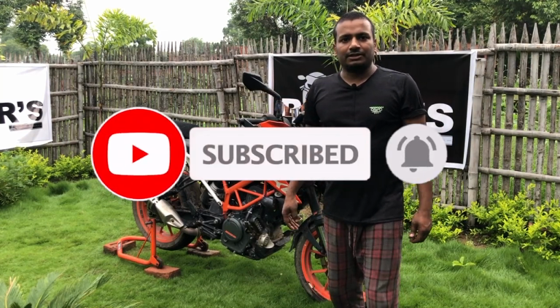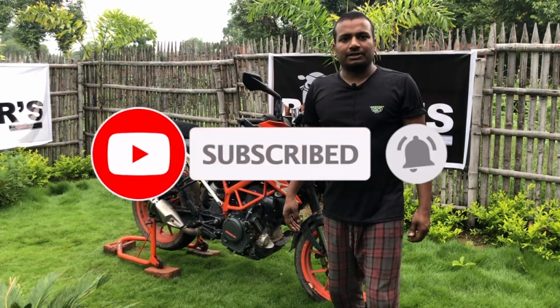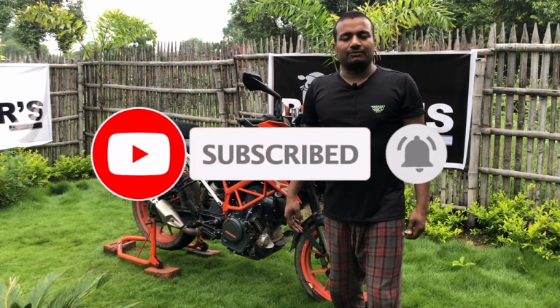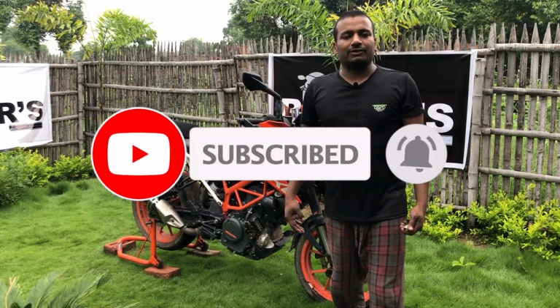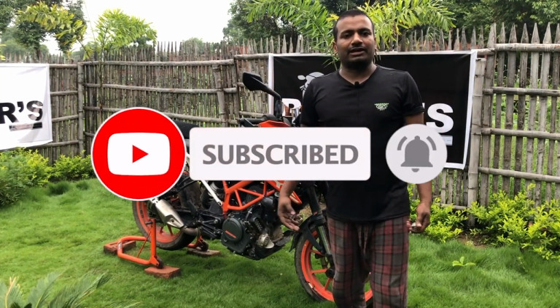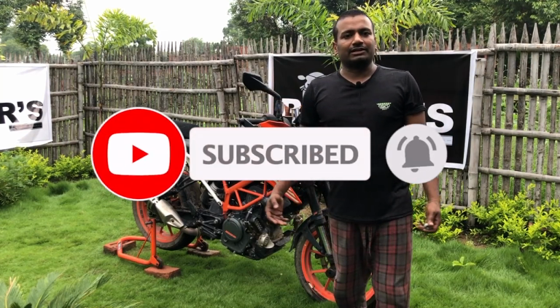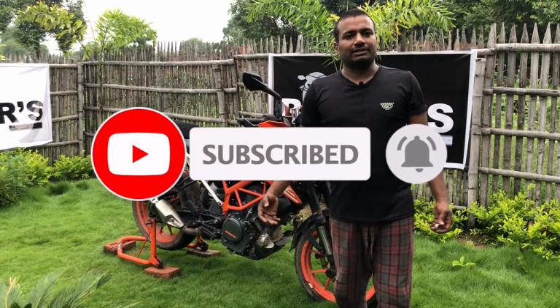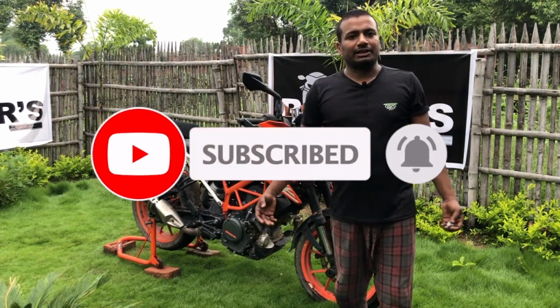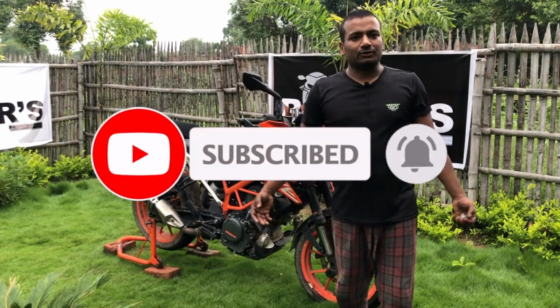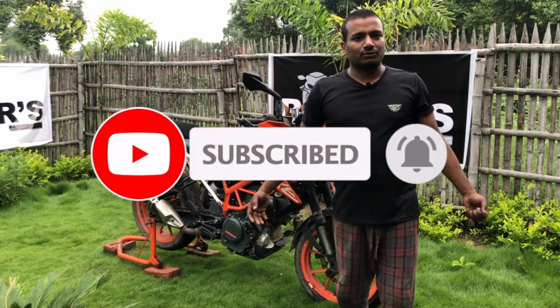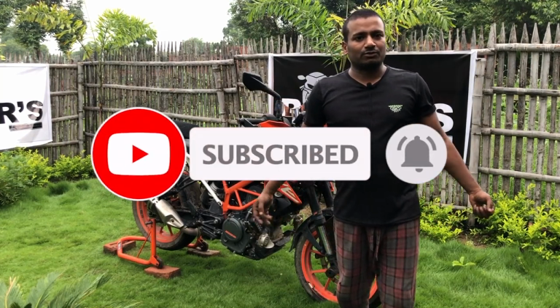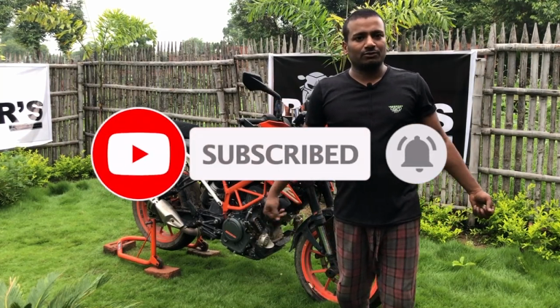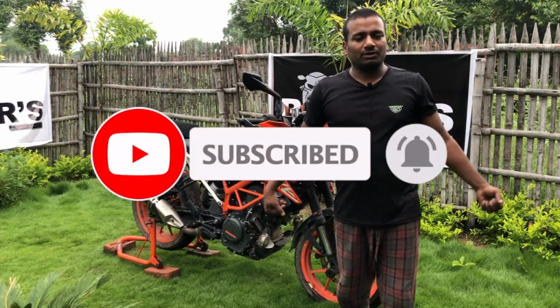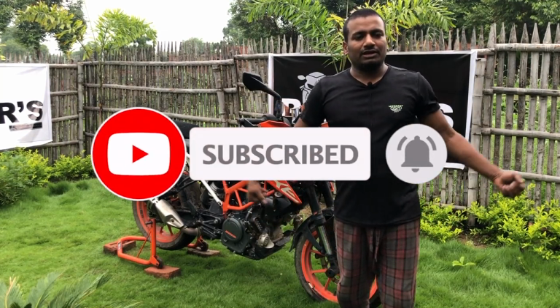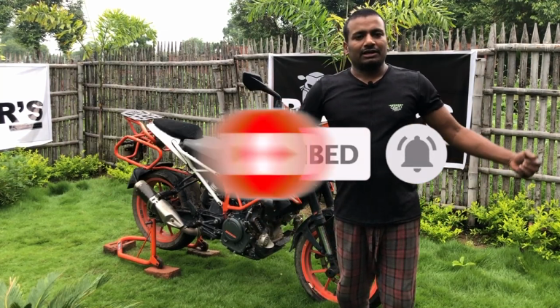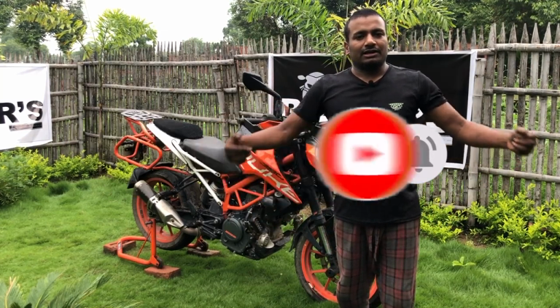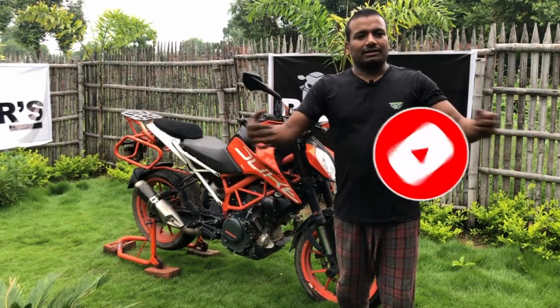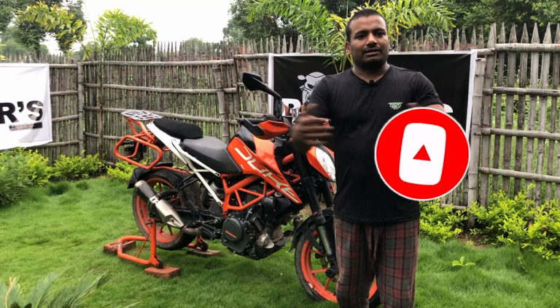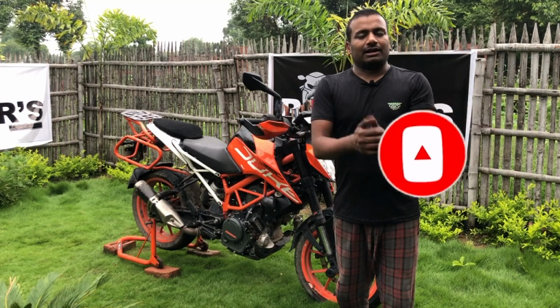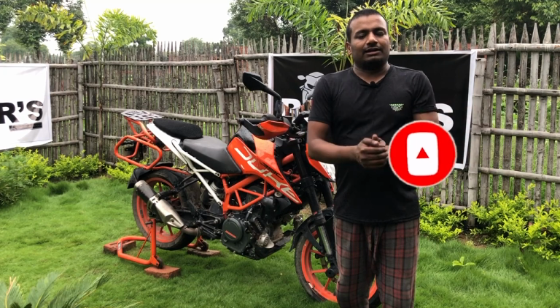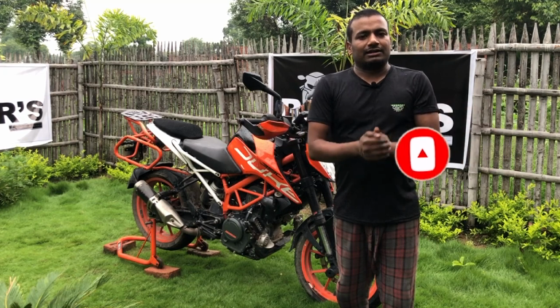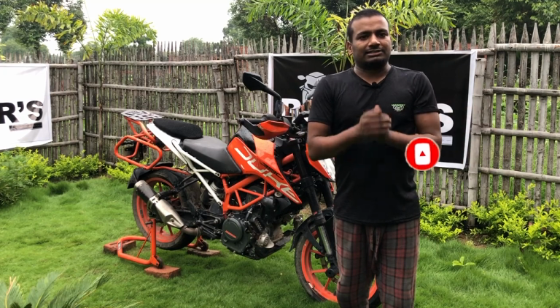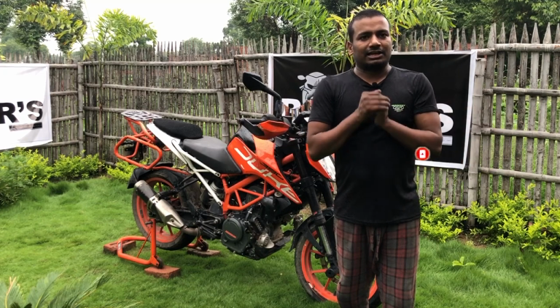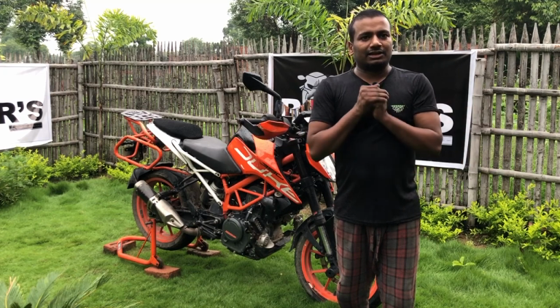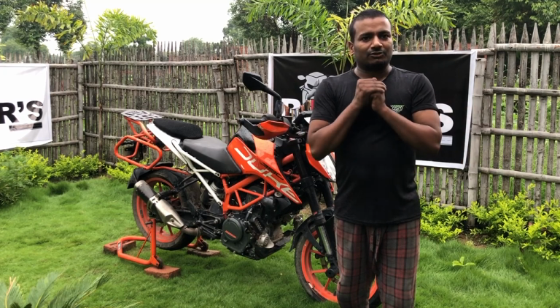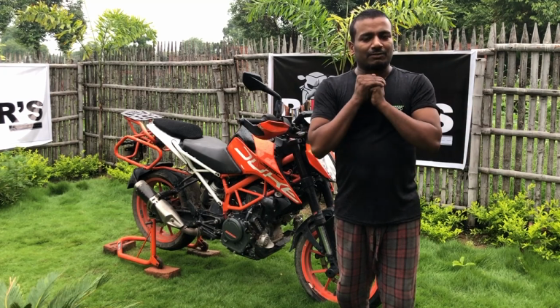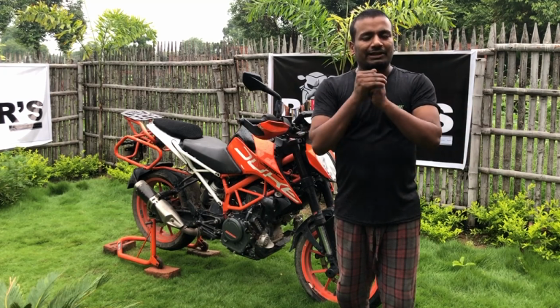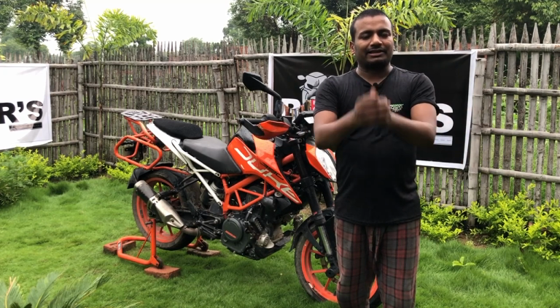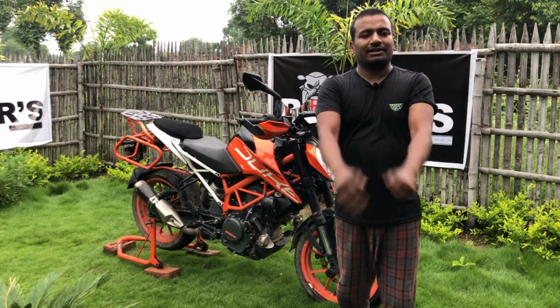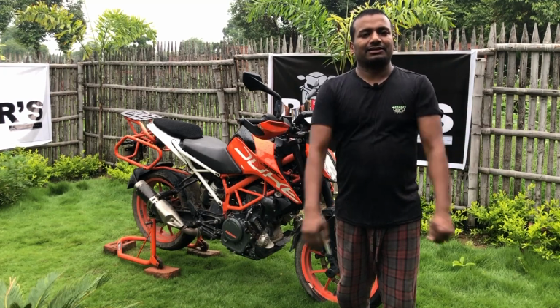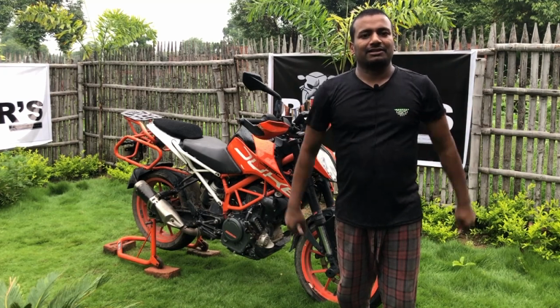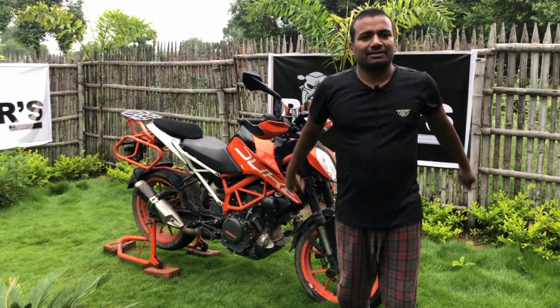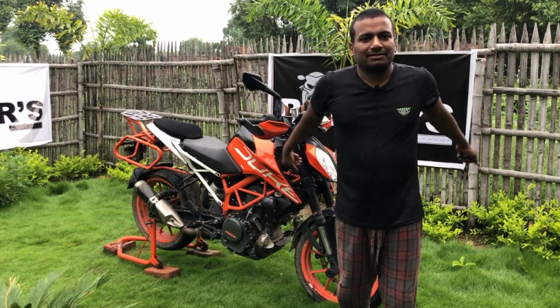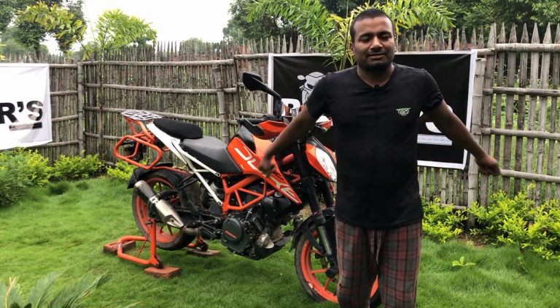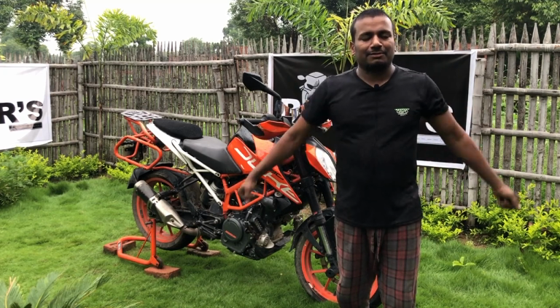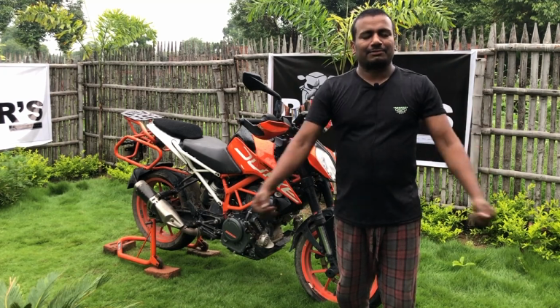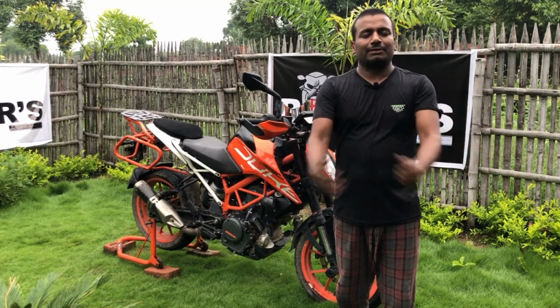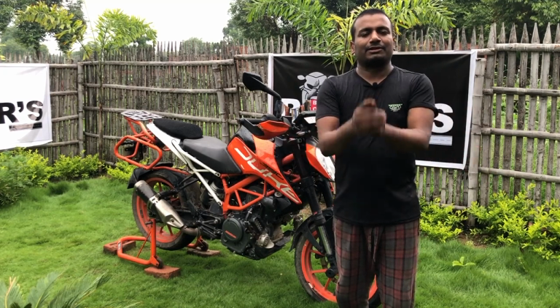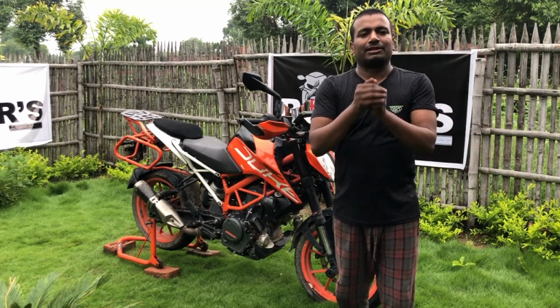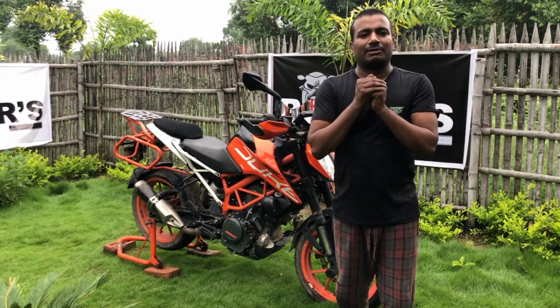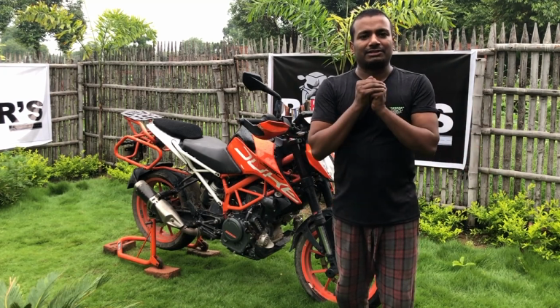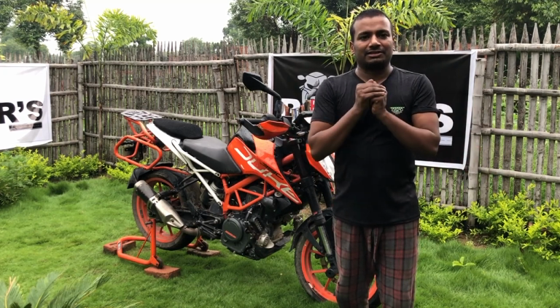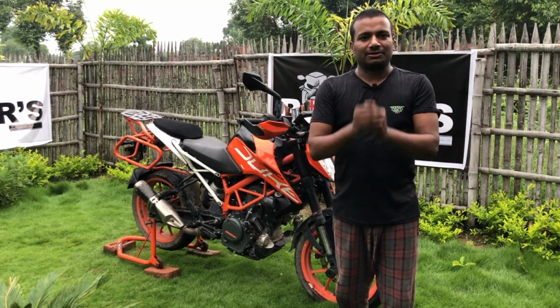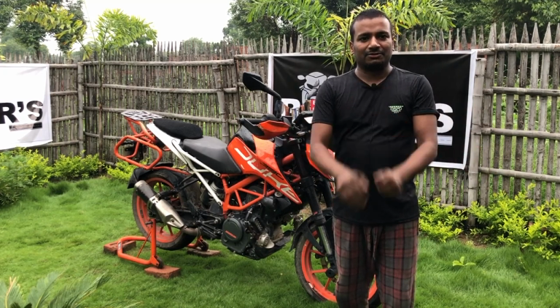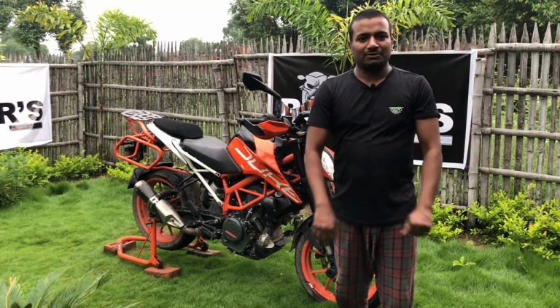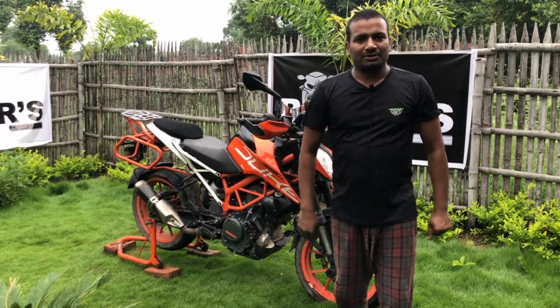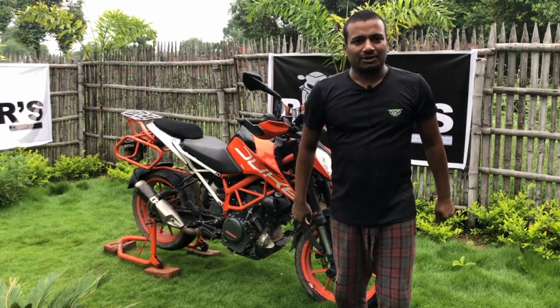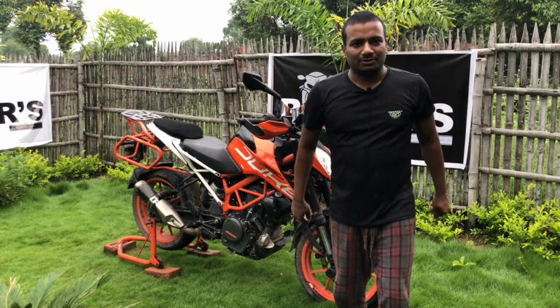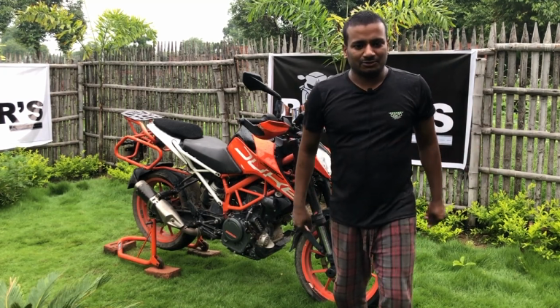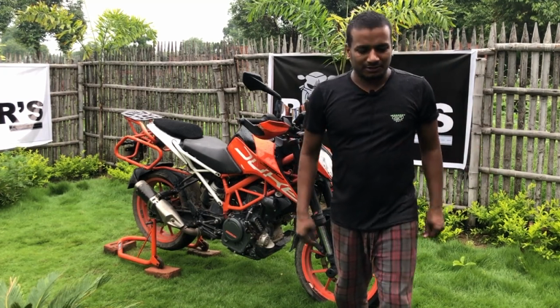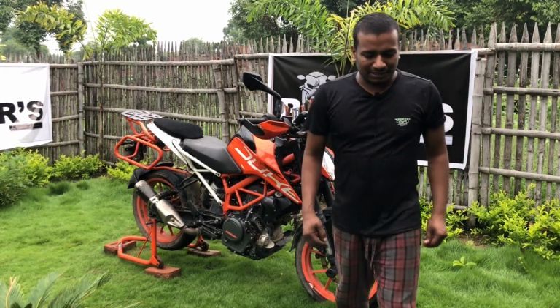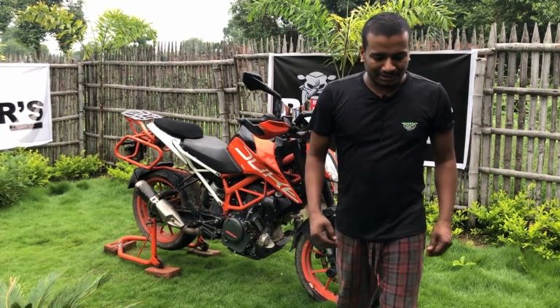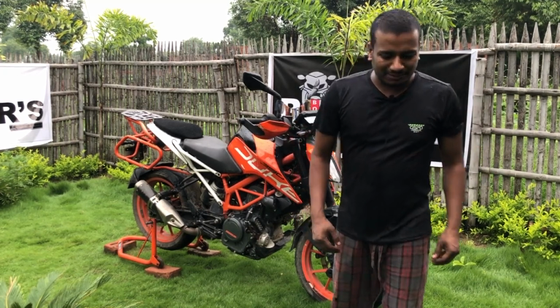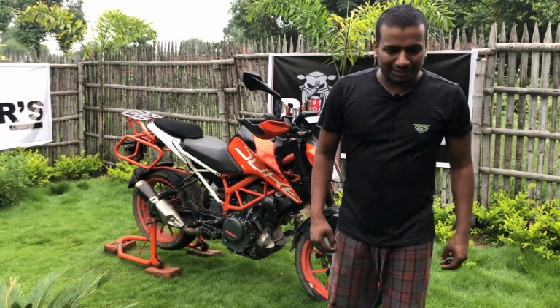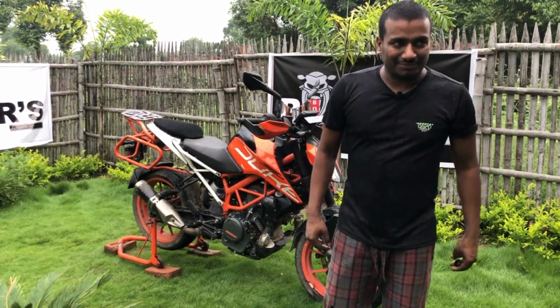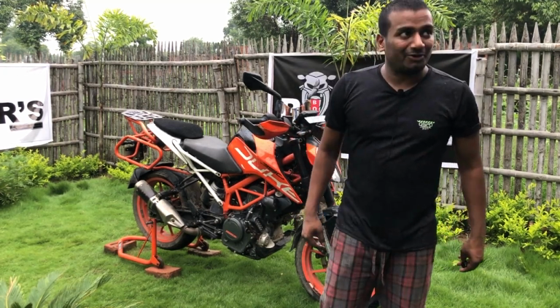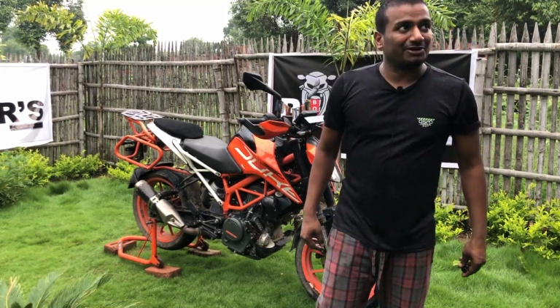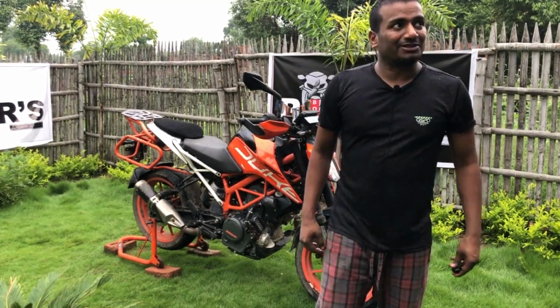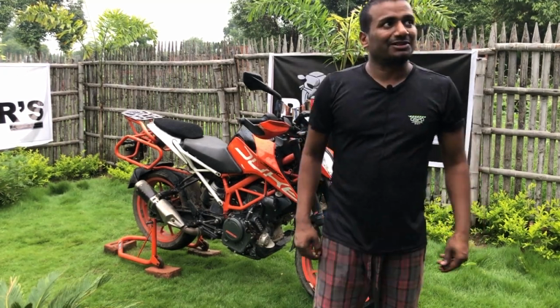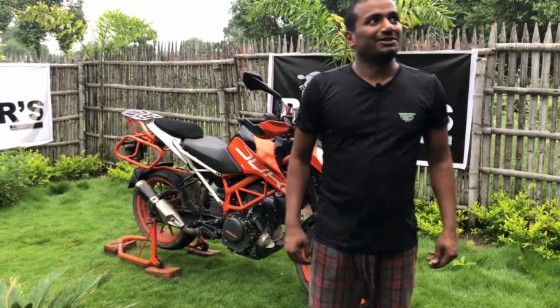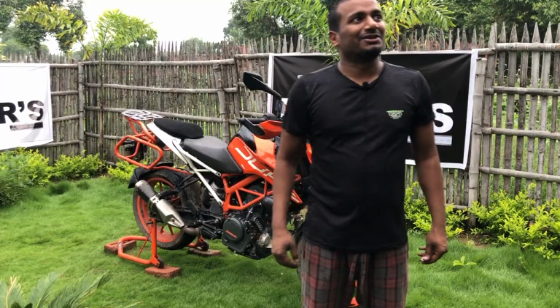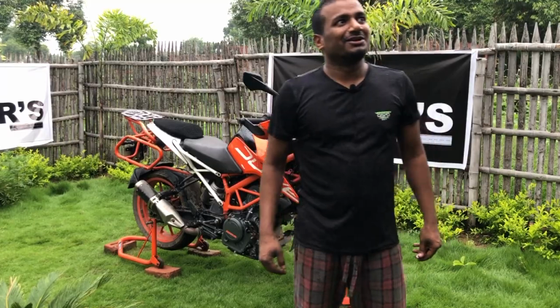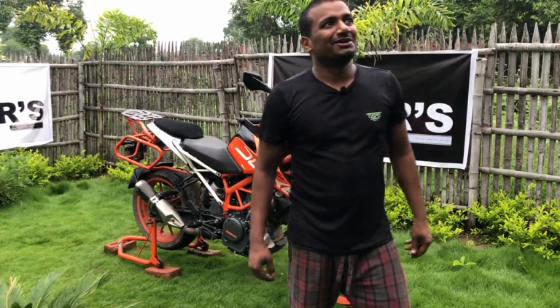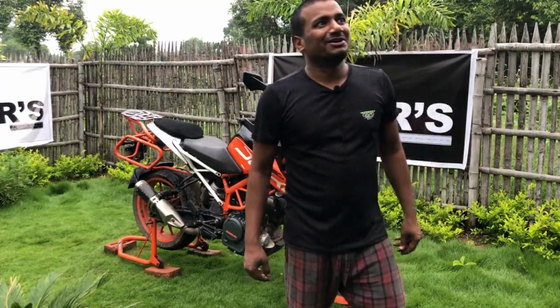Thank you friends. If you liked this video, please subscribe to our channel and join us at Biker's Bond. Thank you very much.